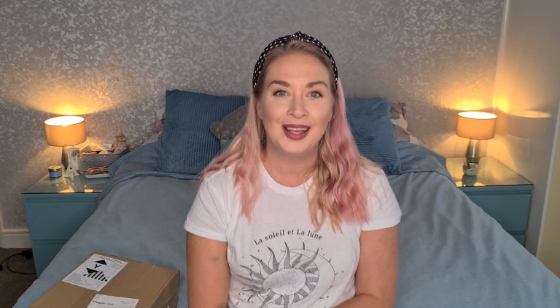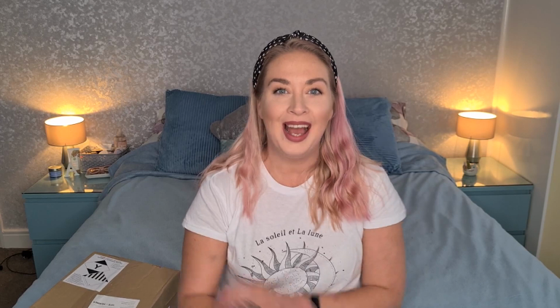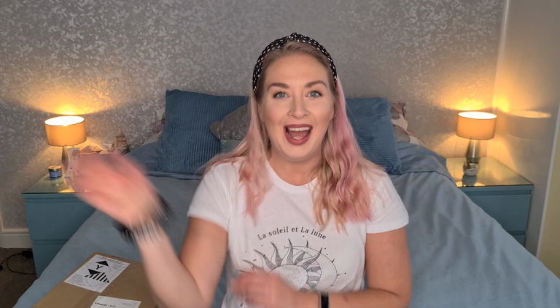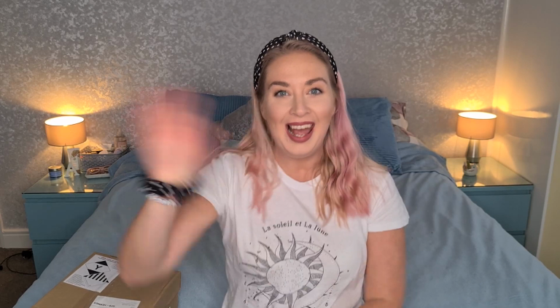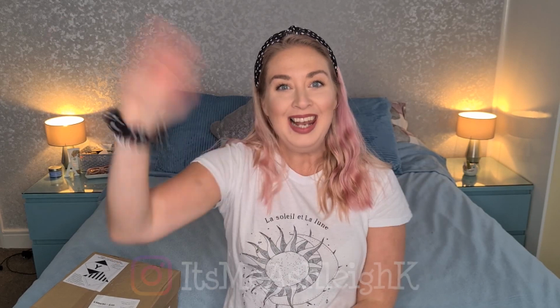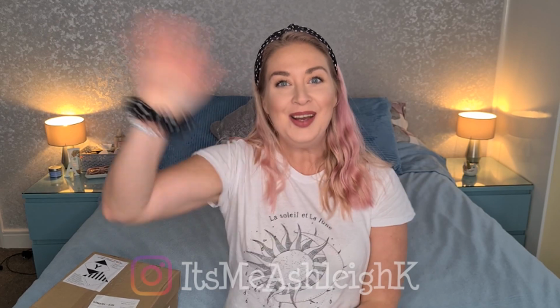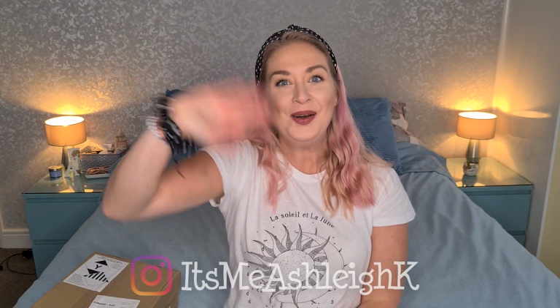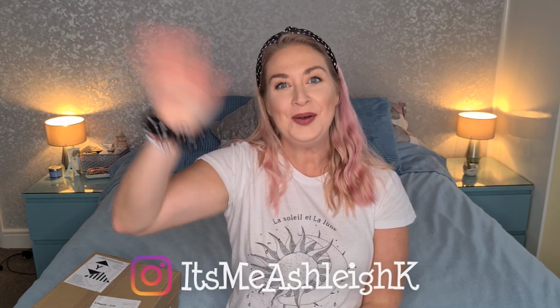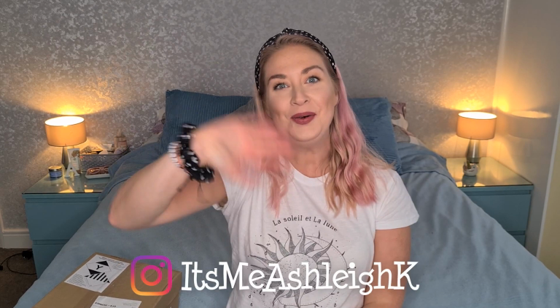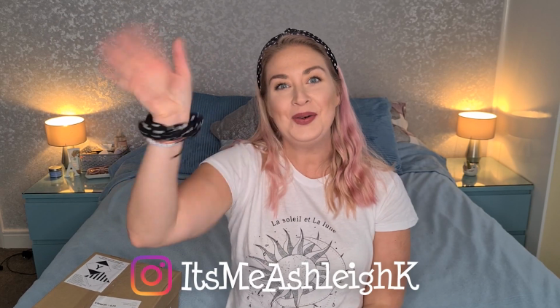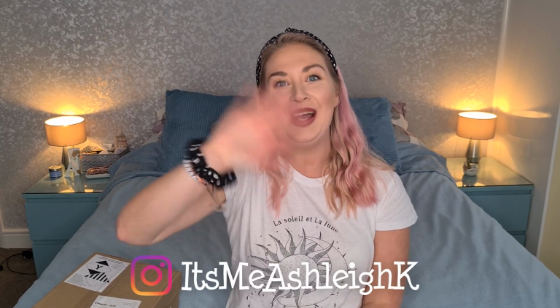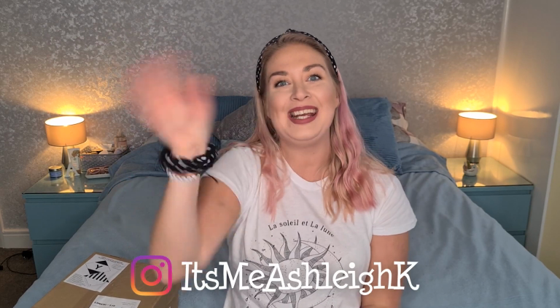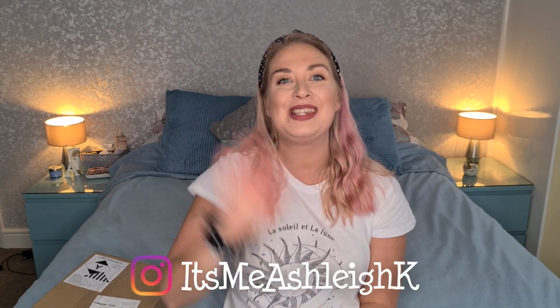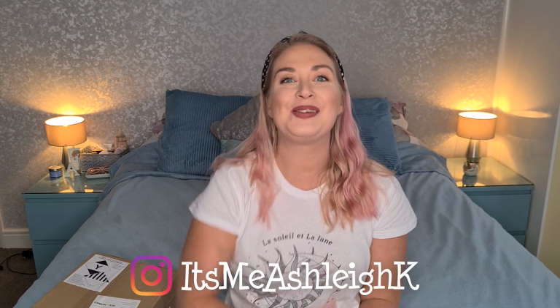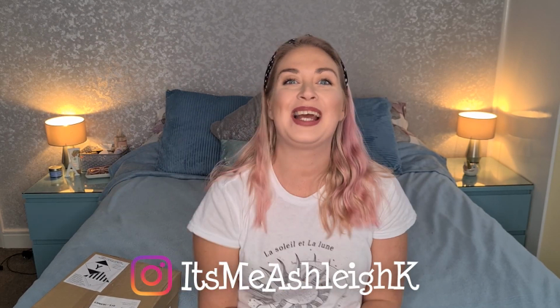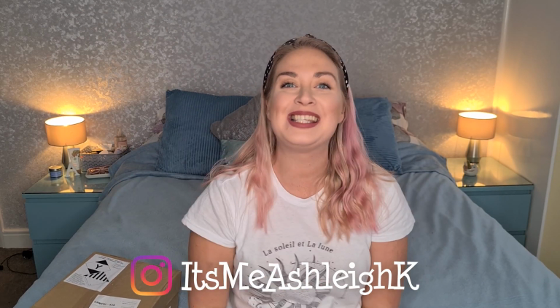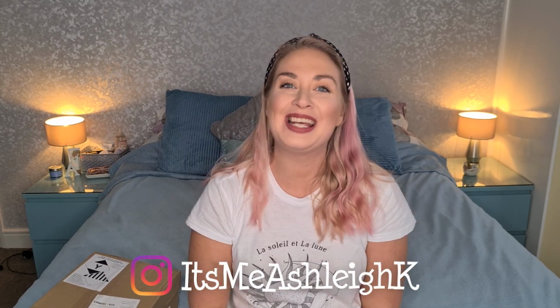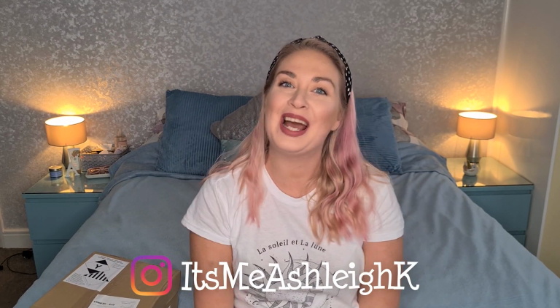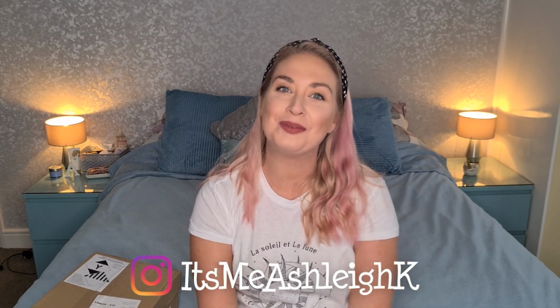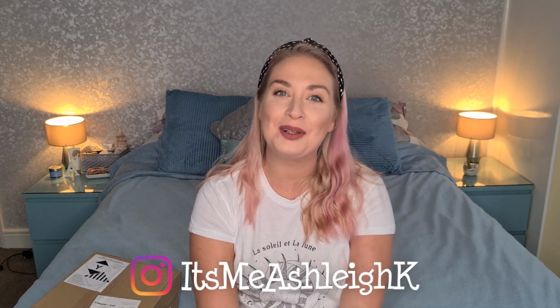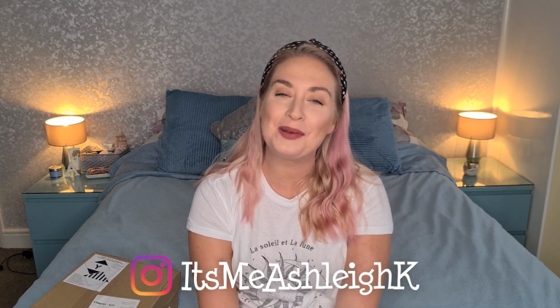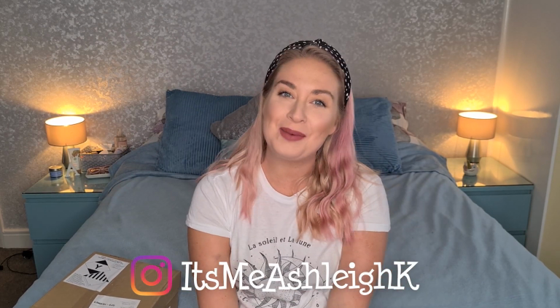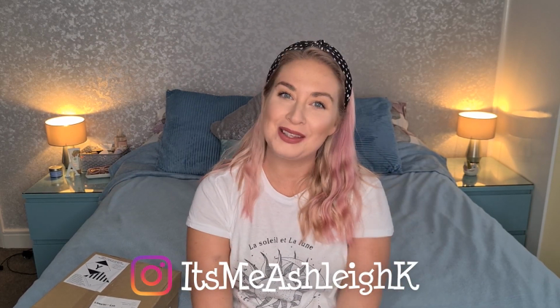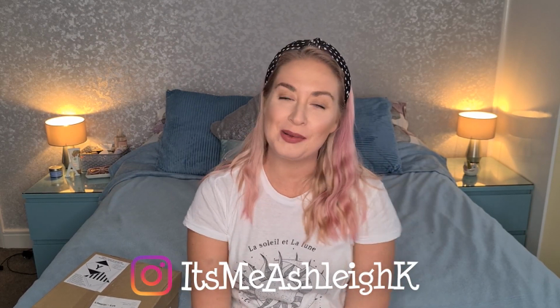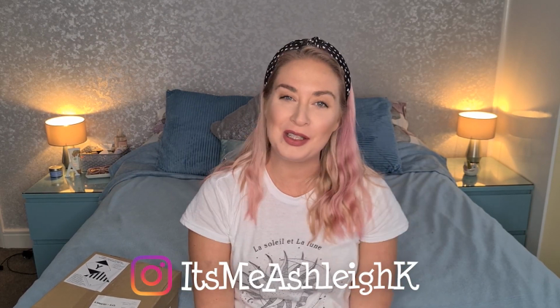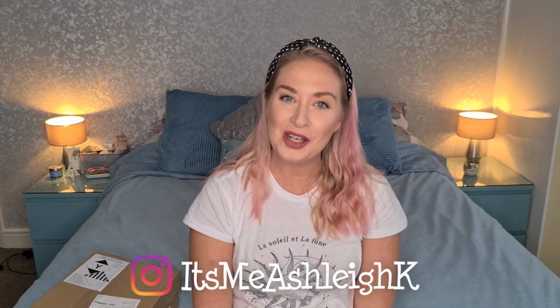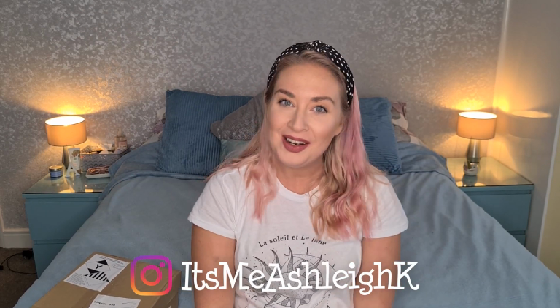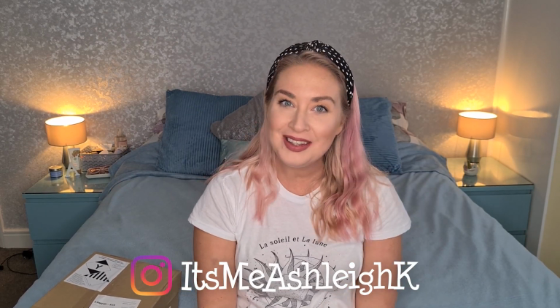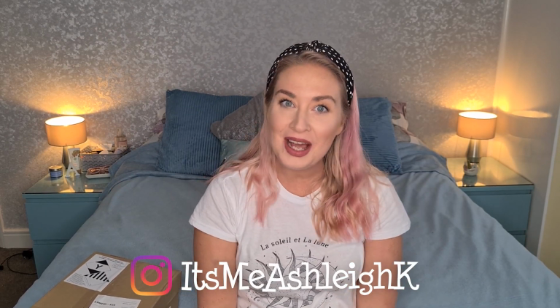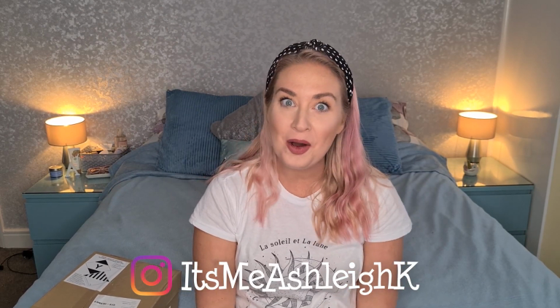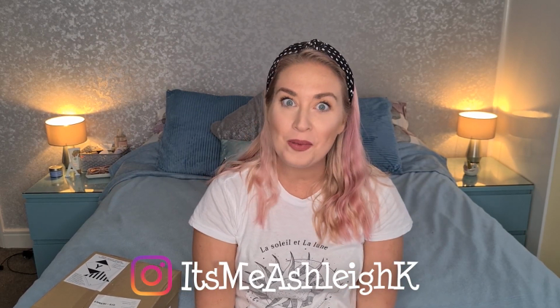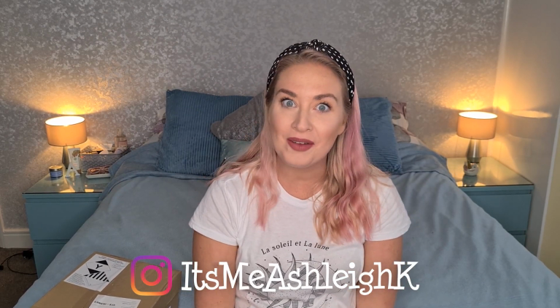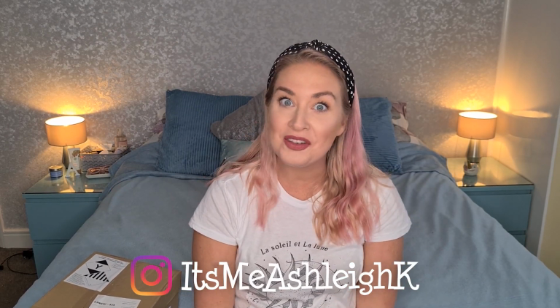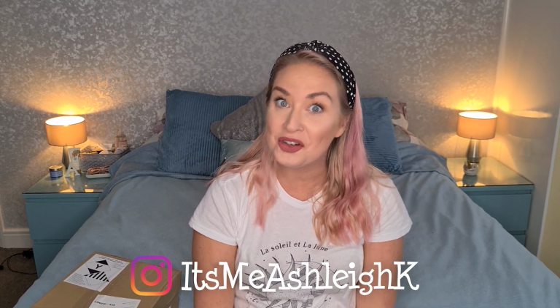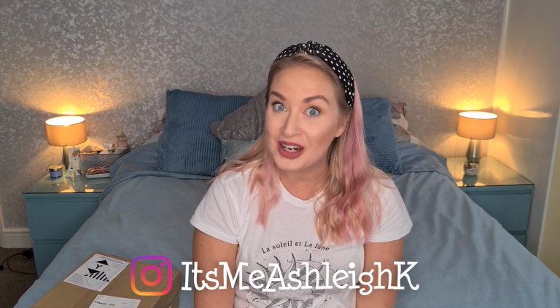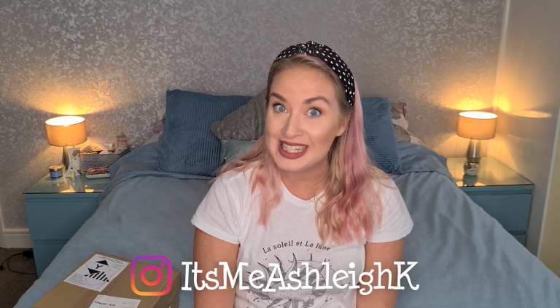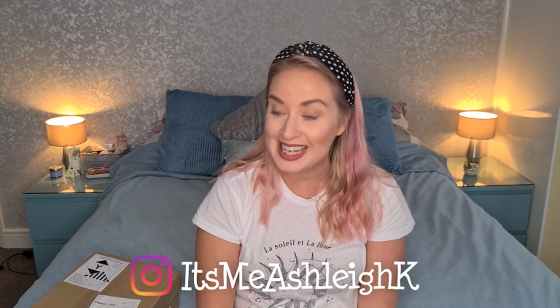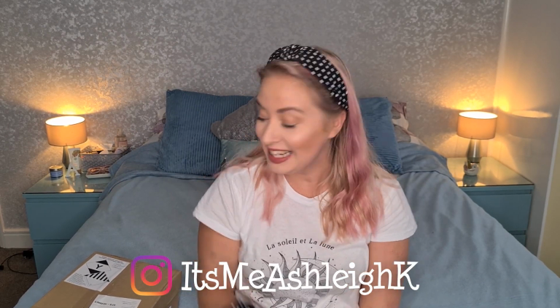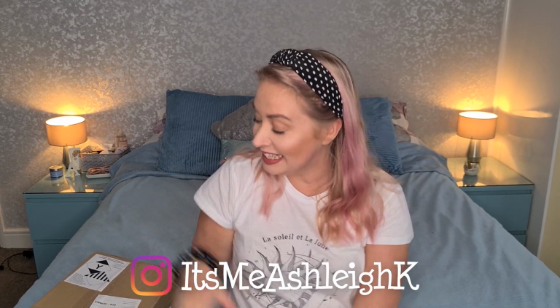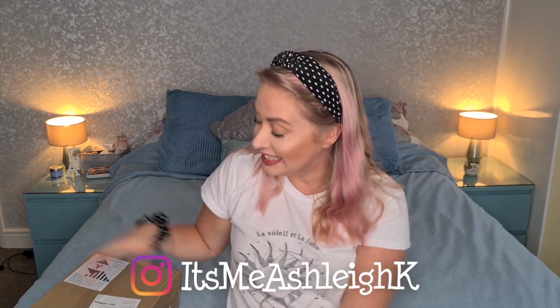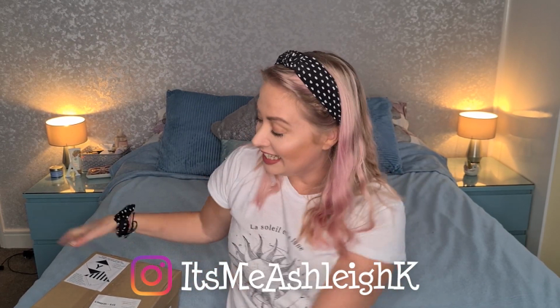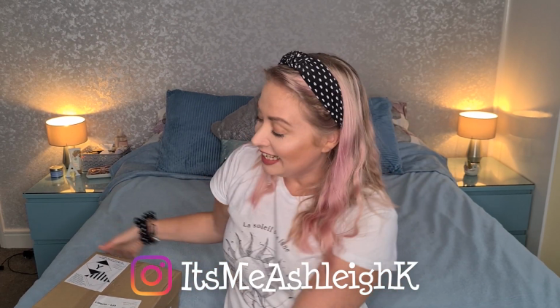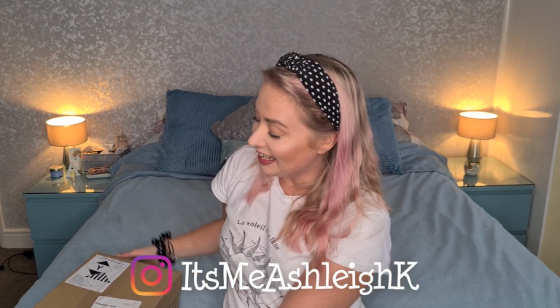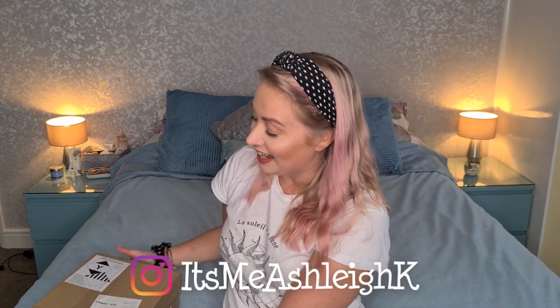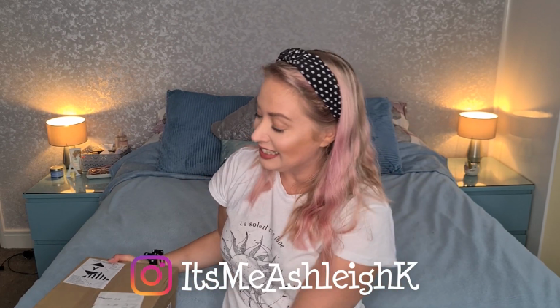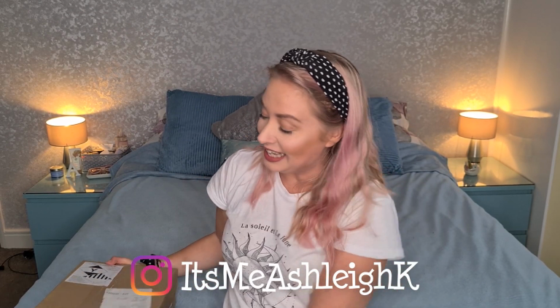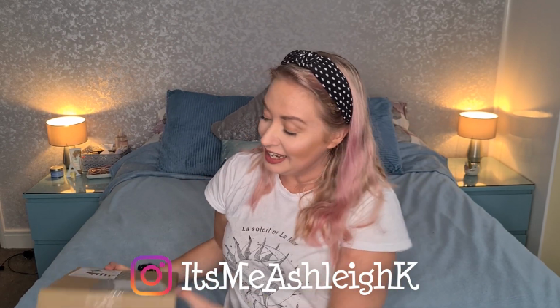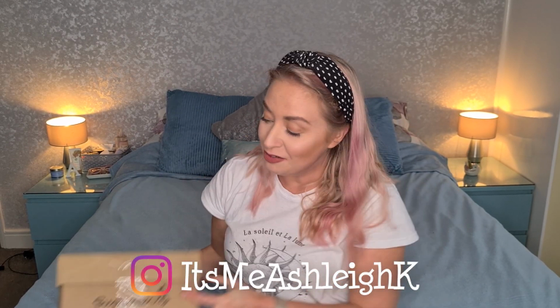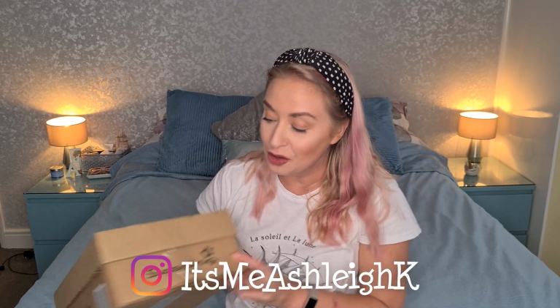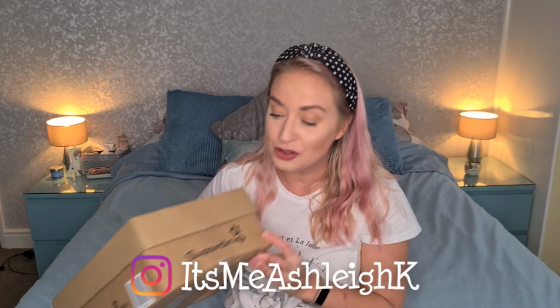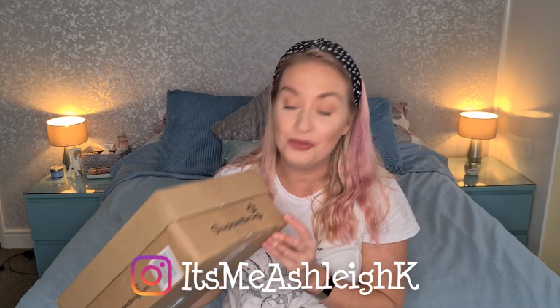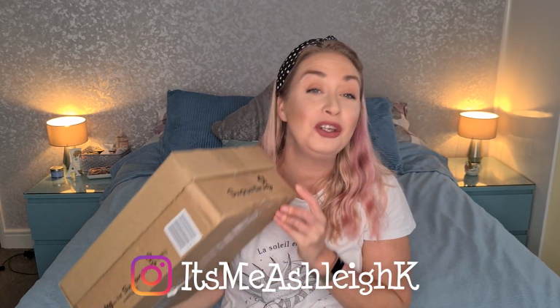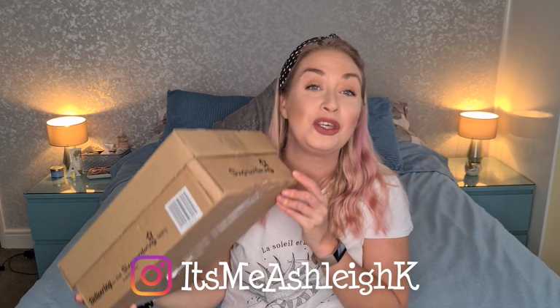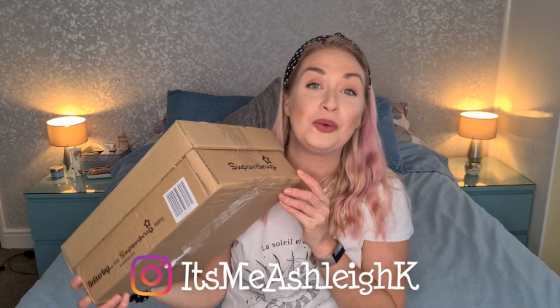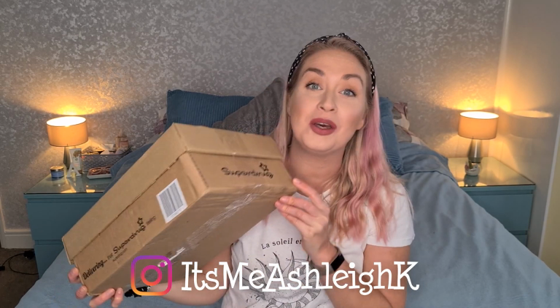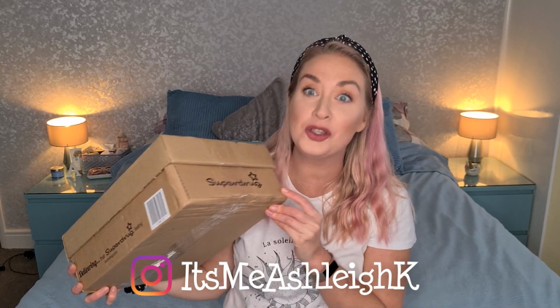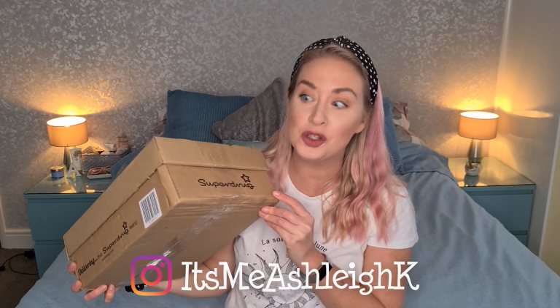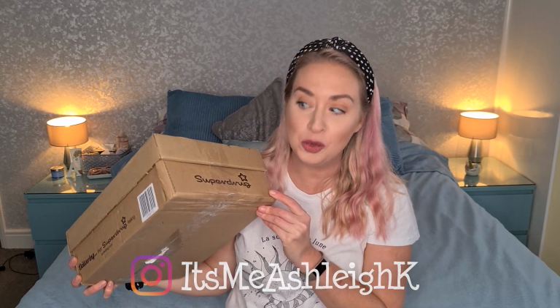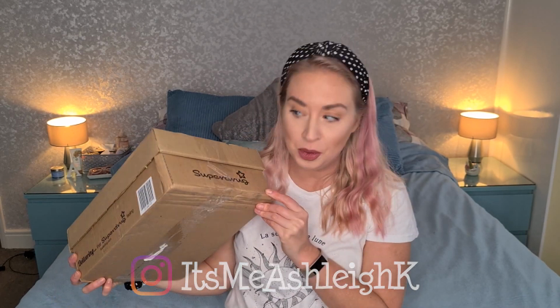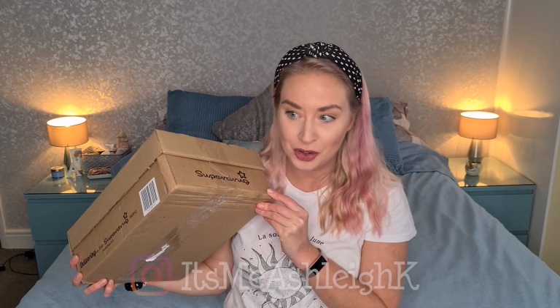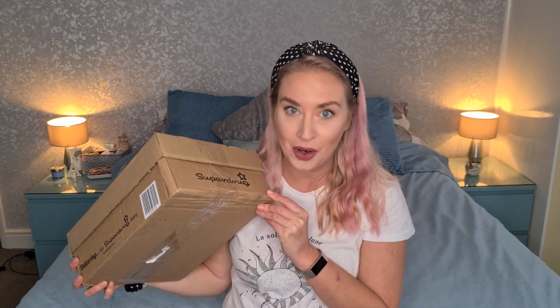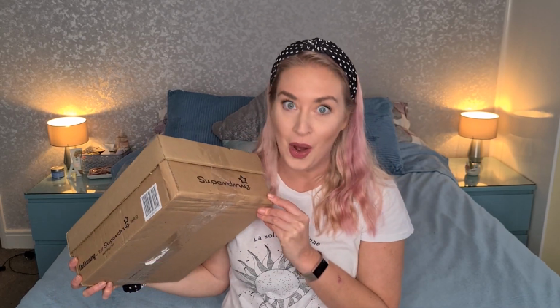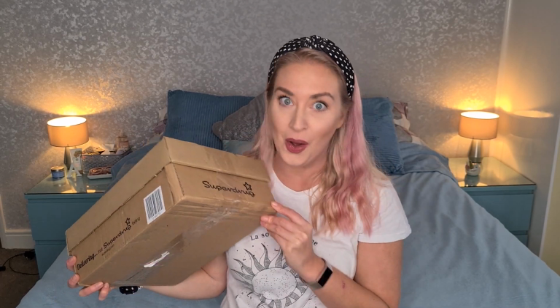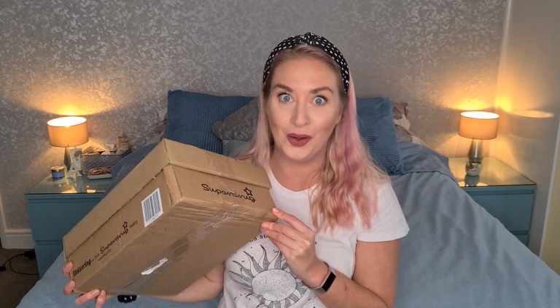Hello, it's me Ashley and welcome back to my channel. I hope you're having a great day. Today I have got for you a Superdrug haul.